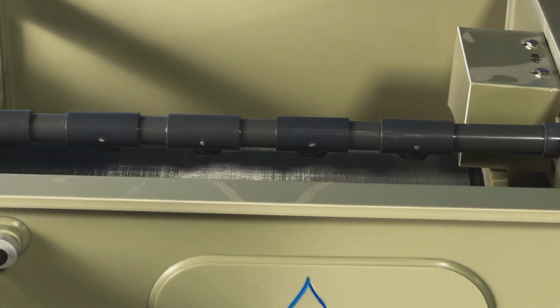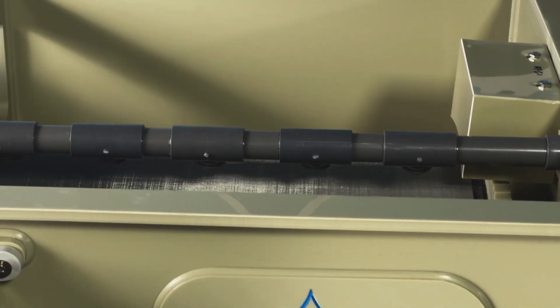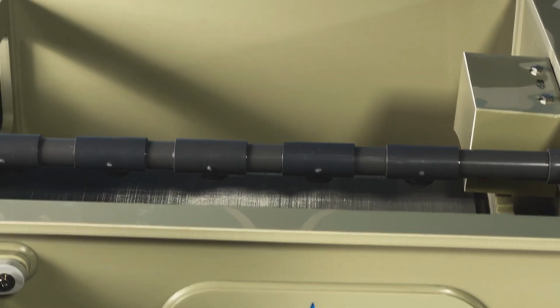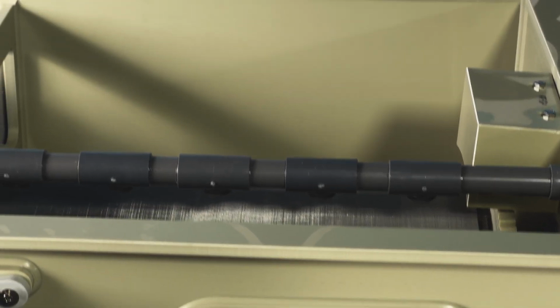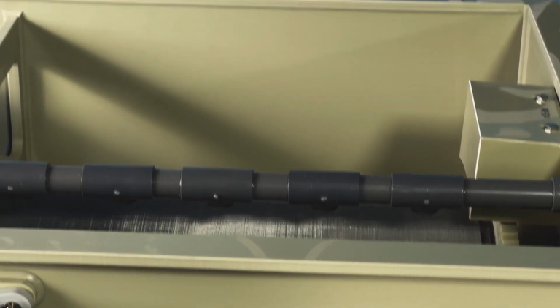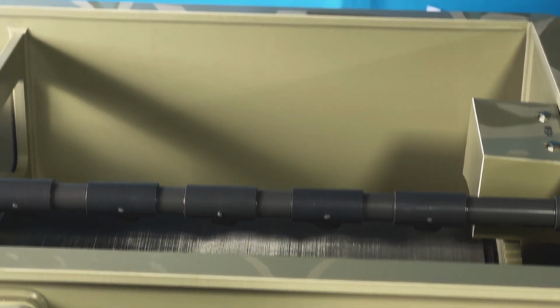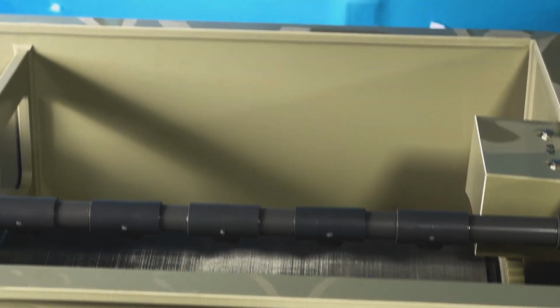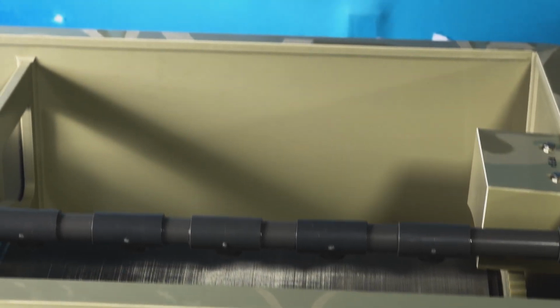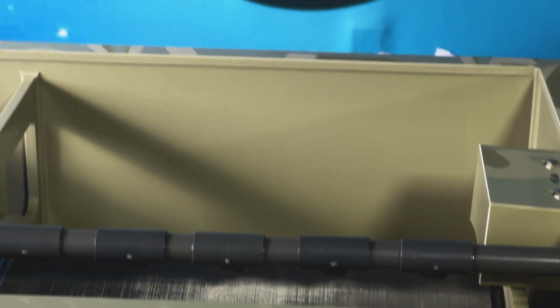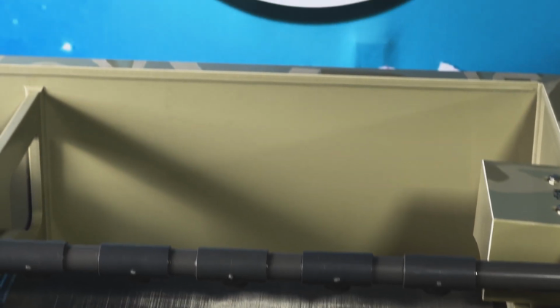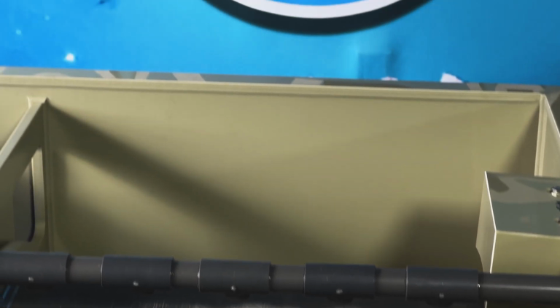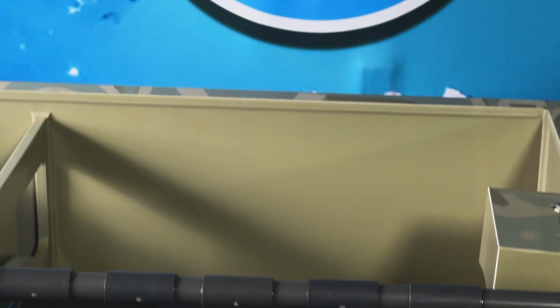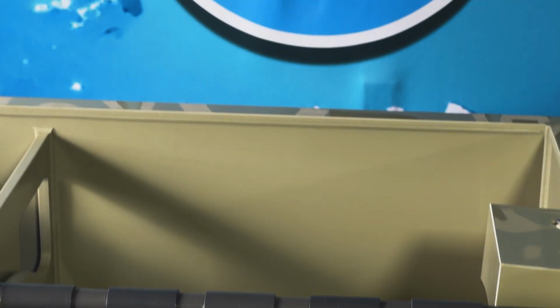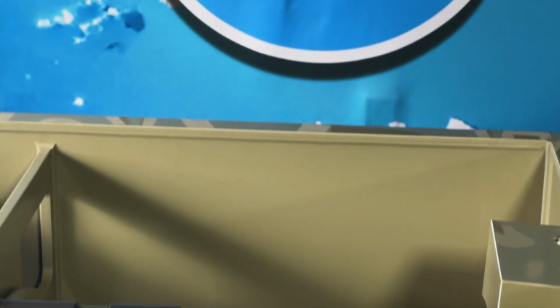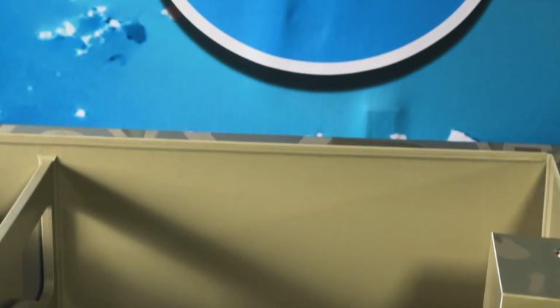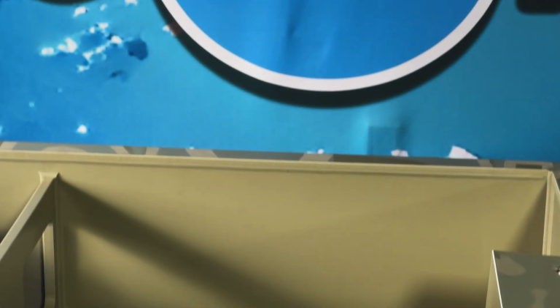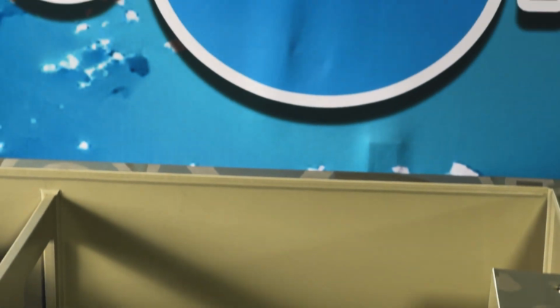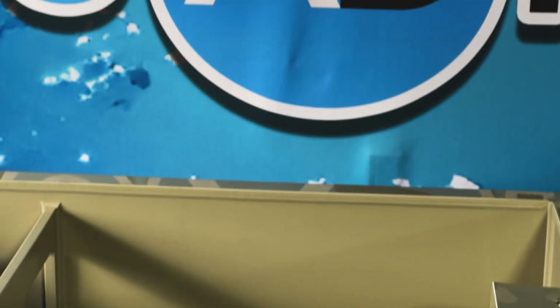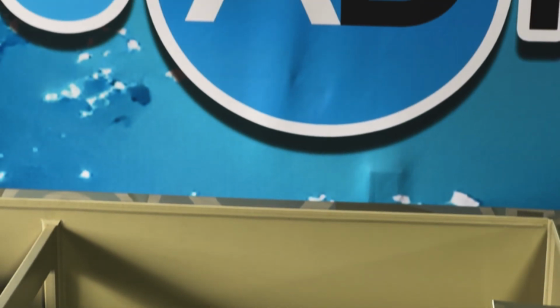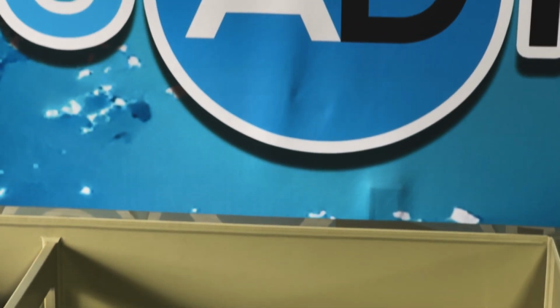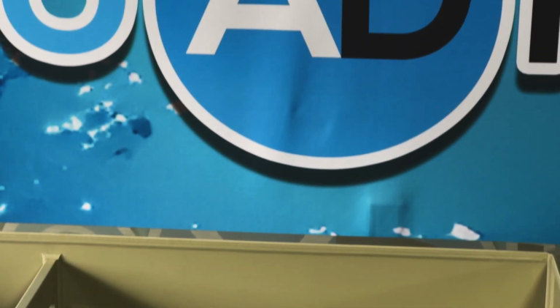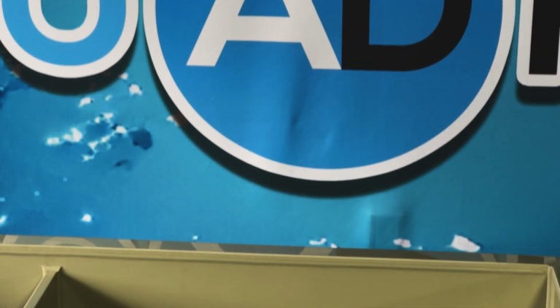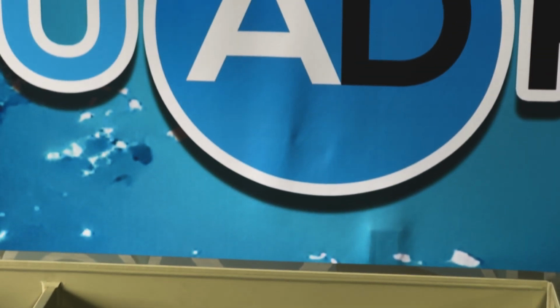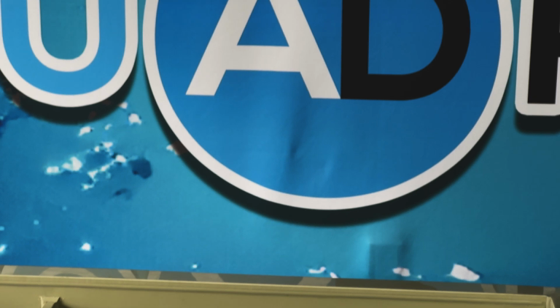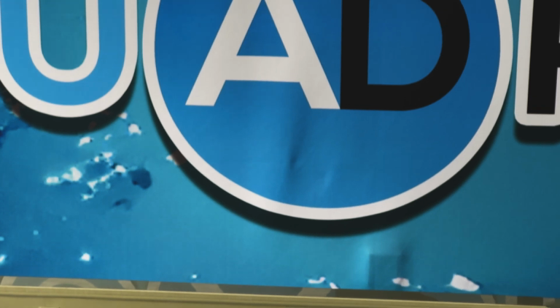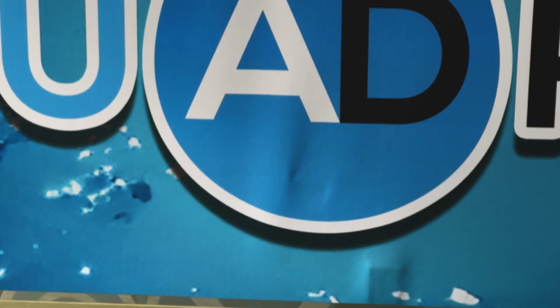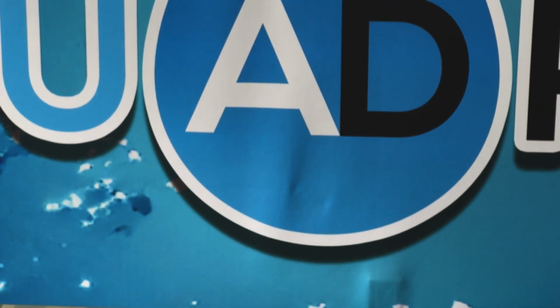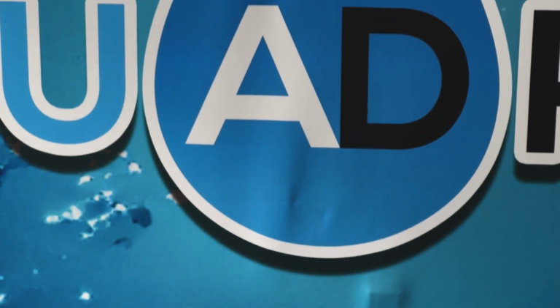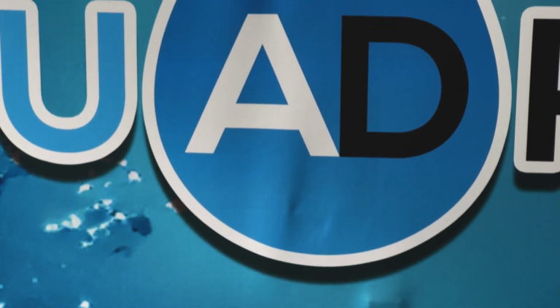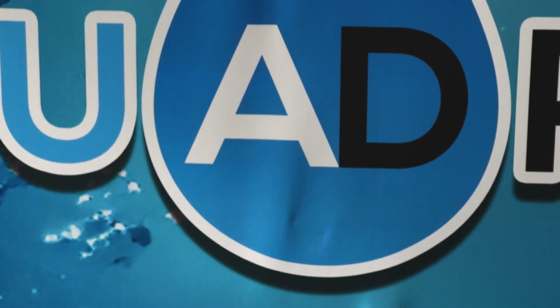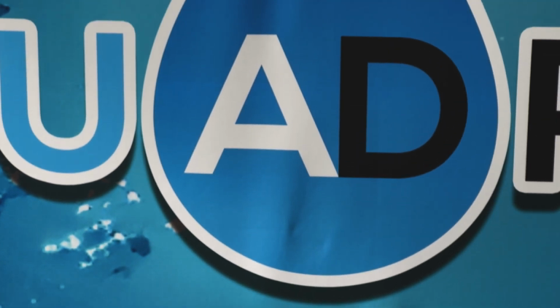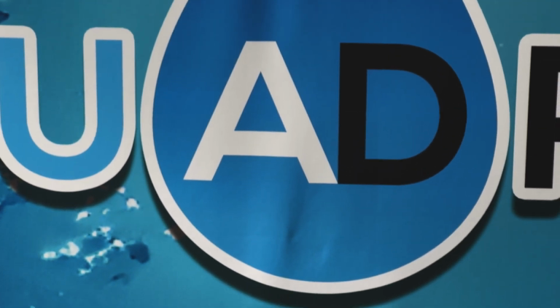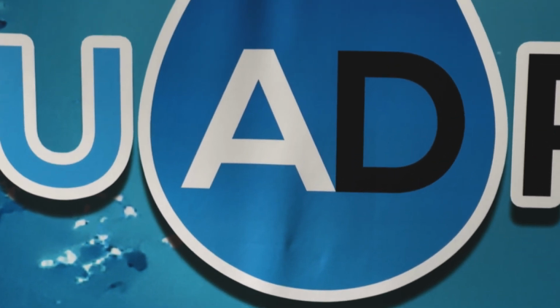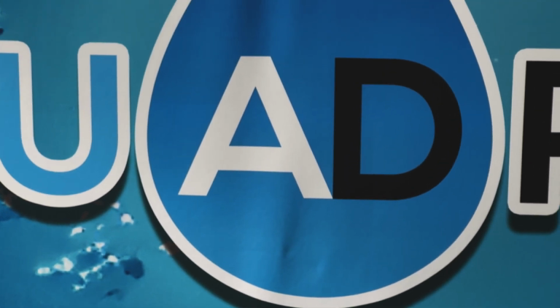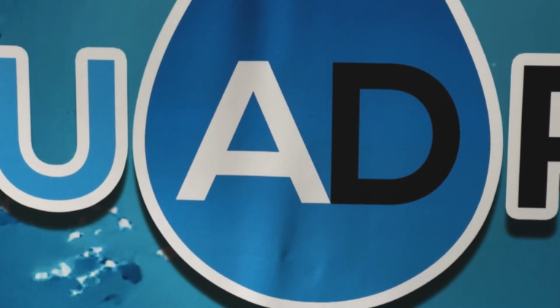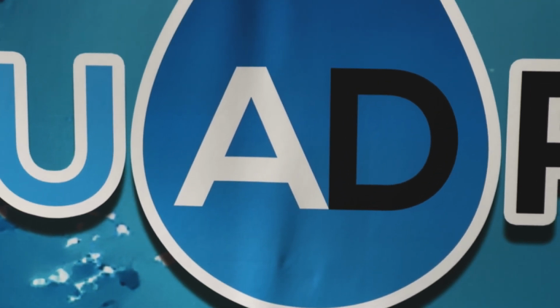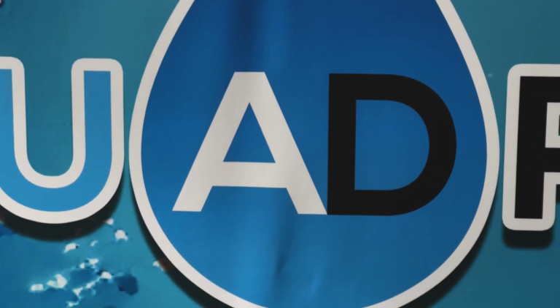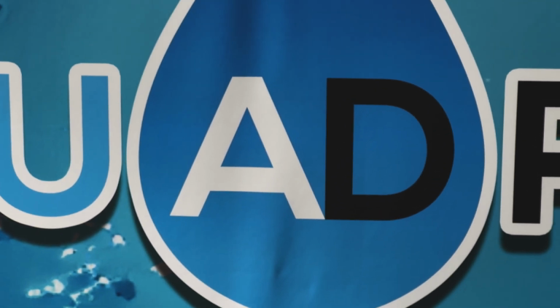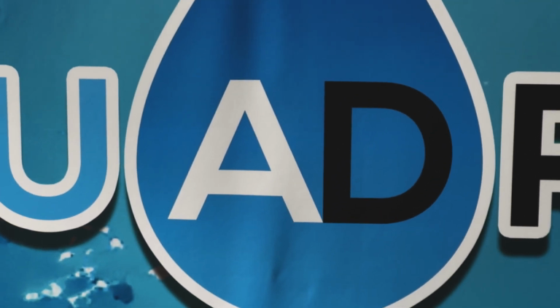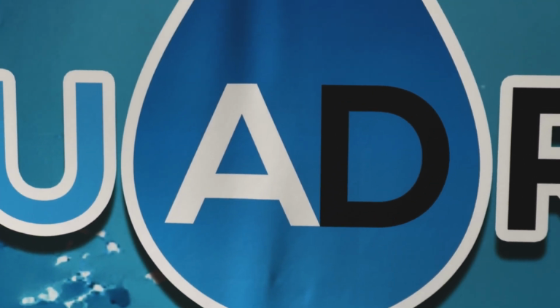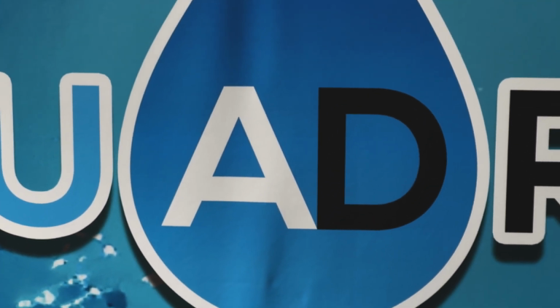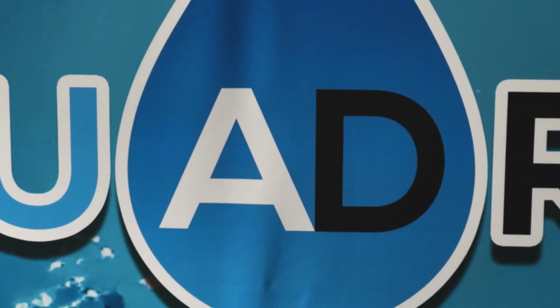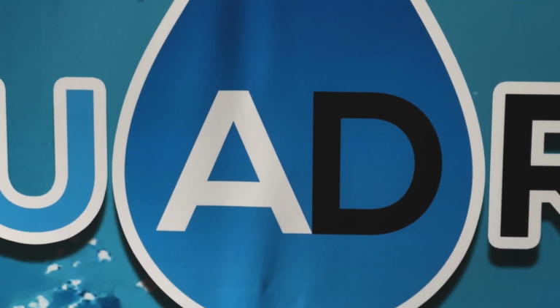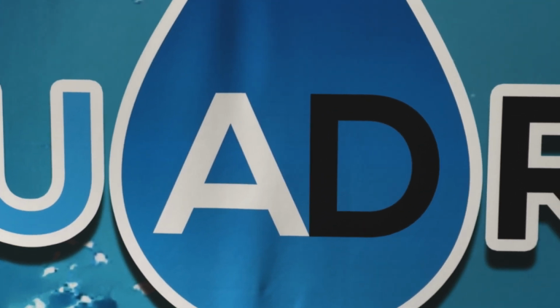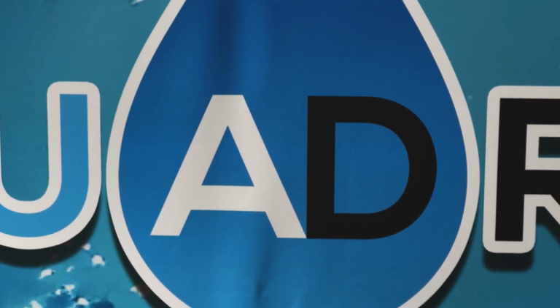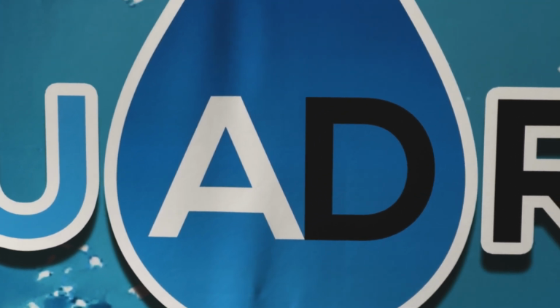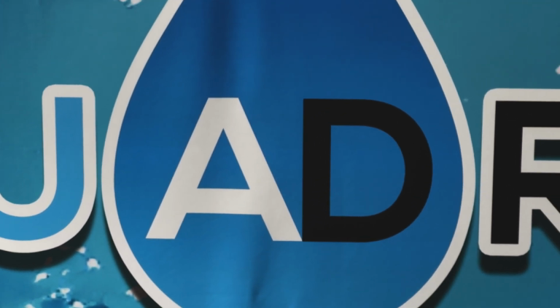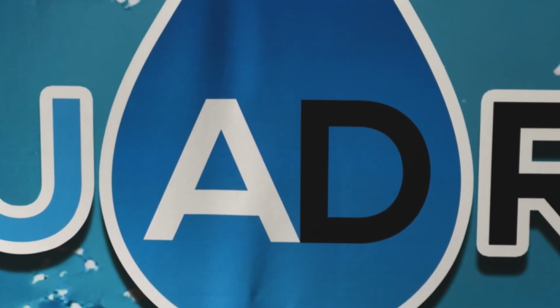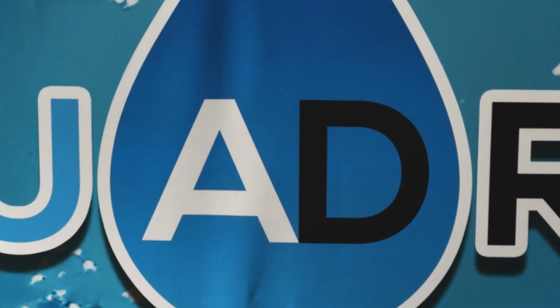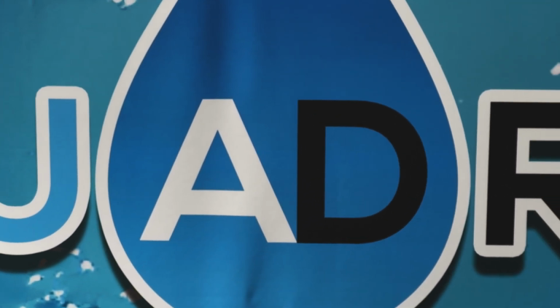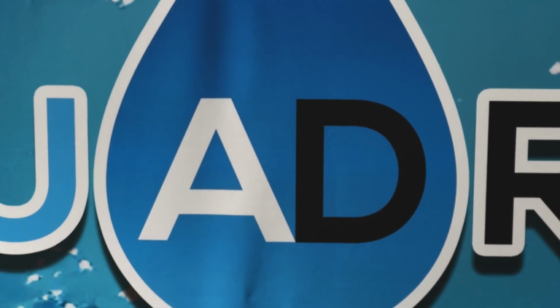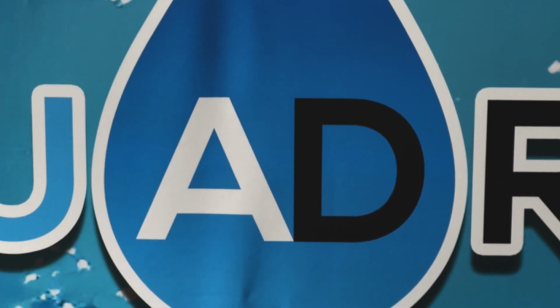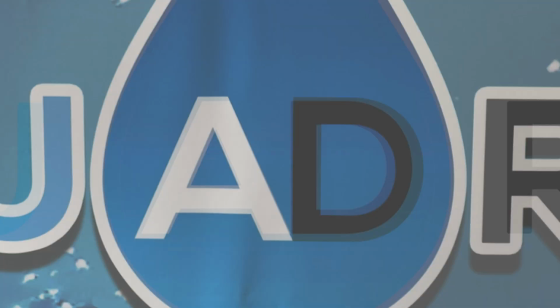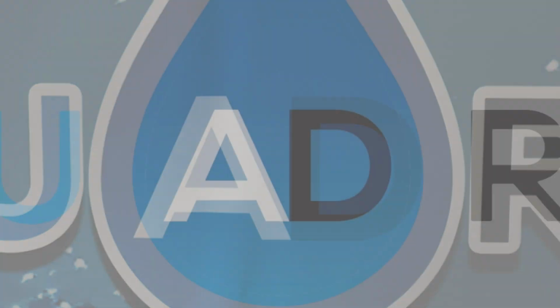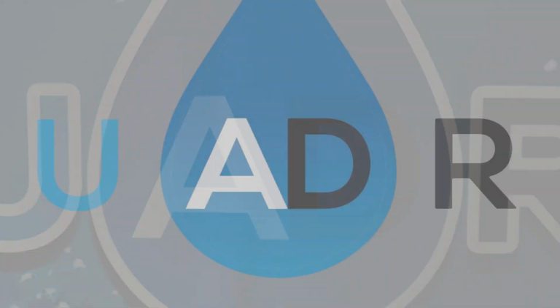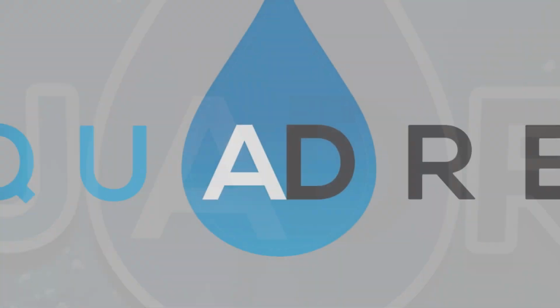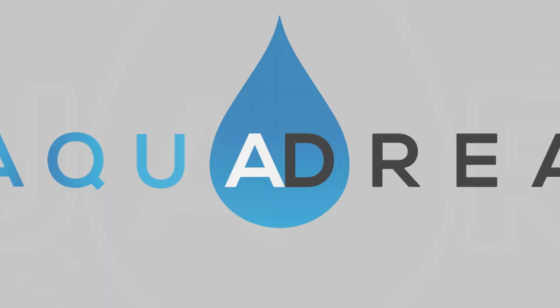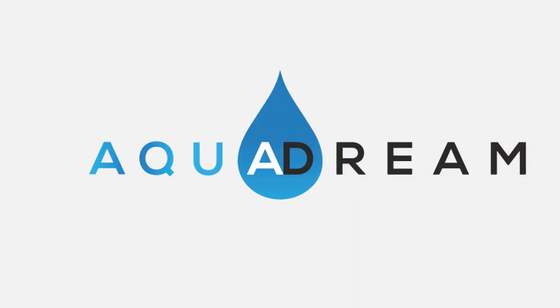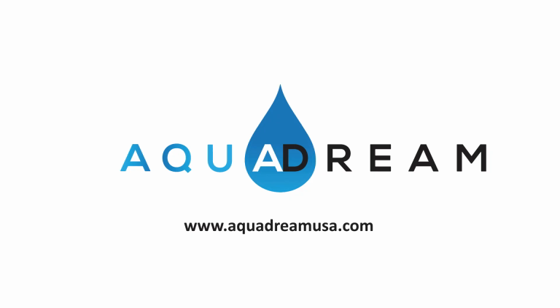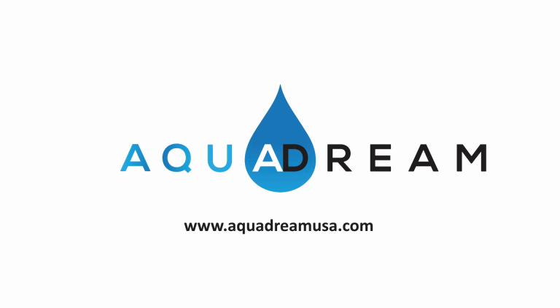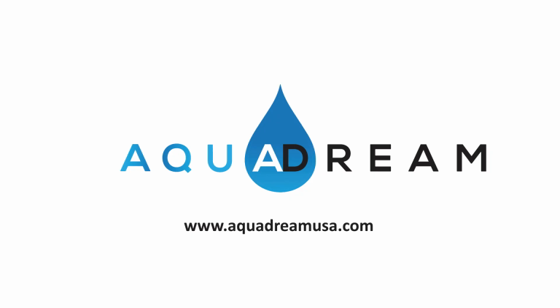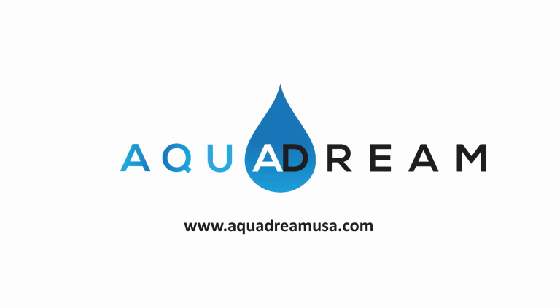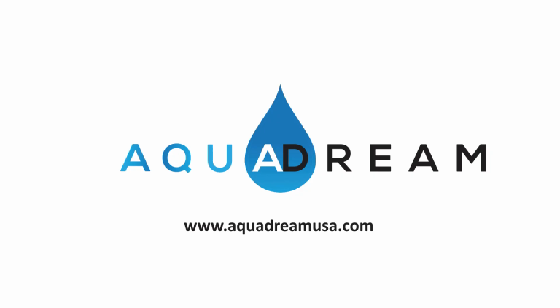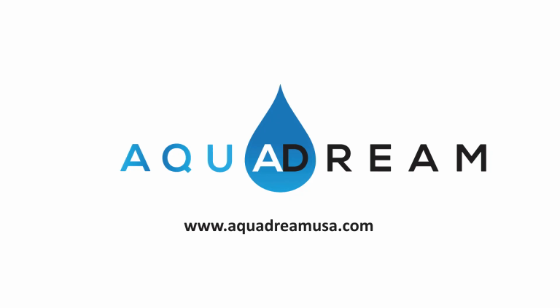Transform your aquatic environment today. AquaDream — creating thriving ecosystems, one drop at a time.